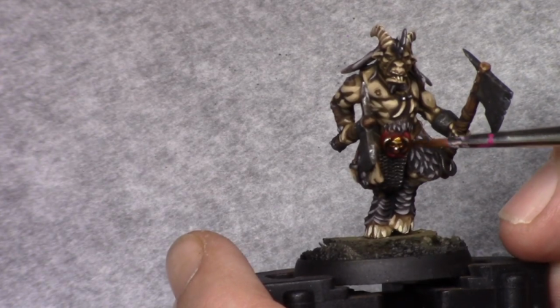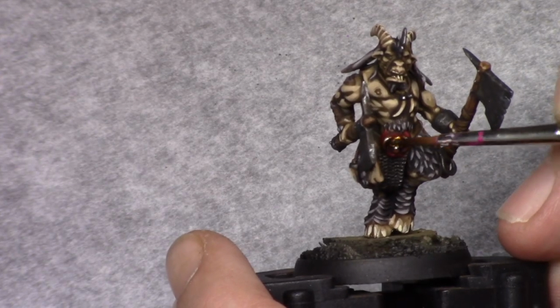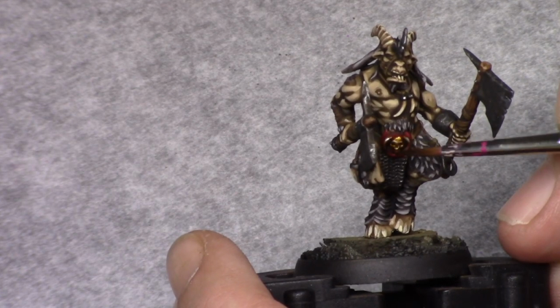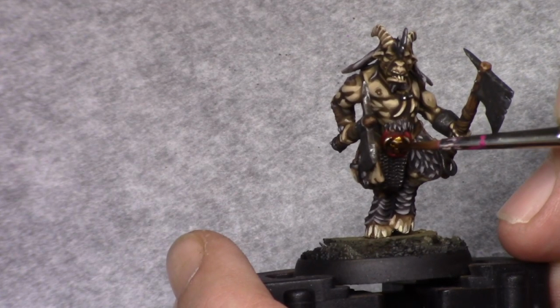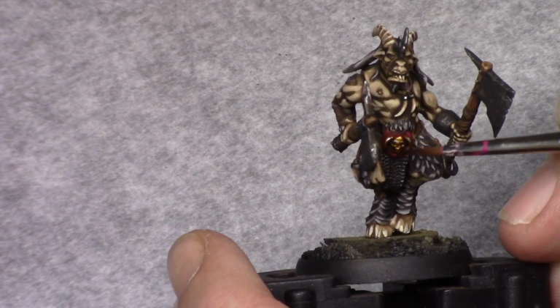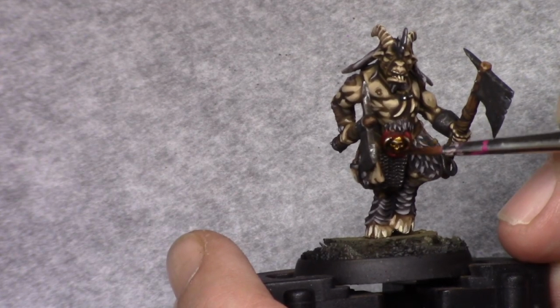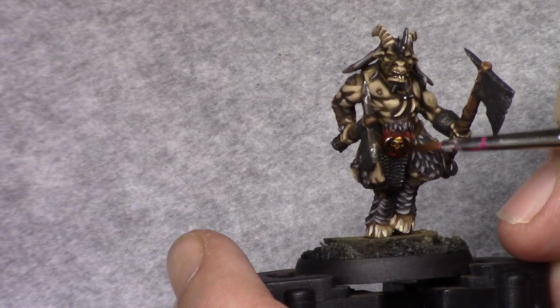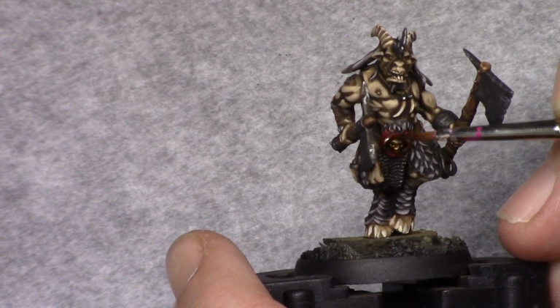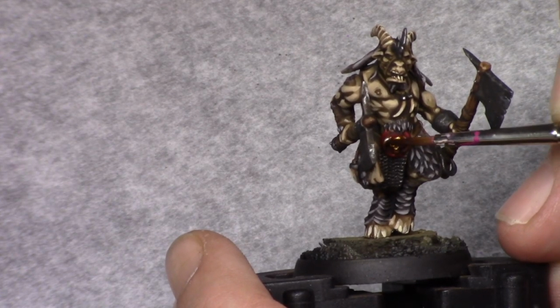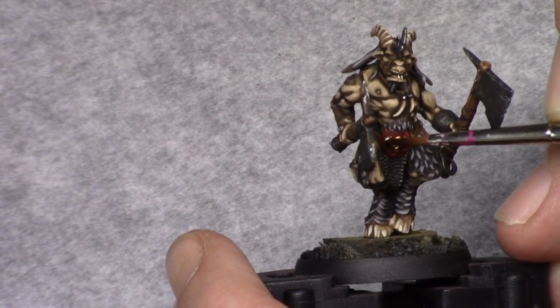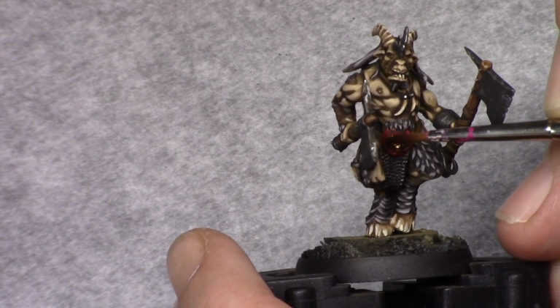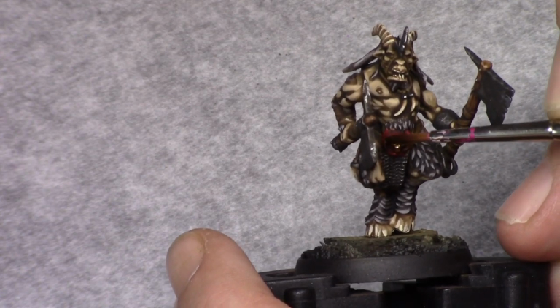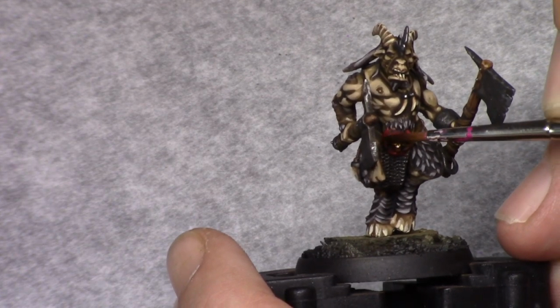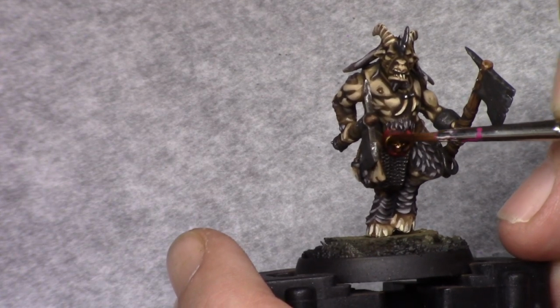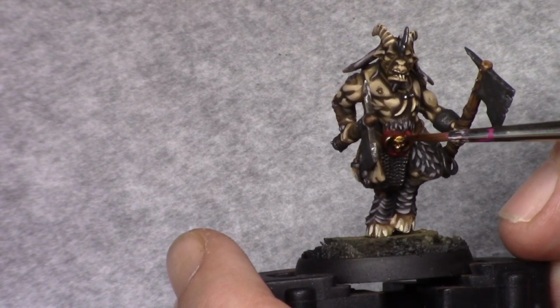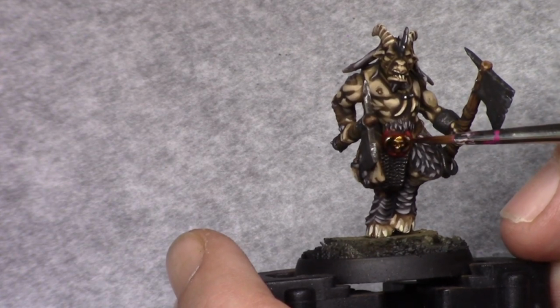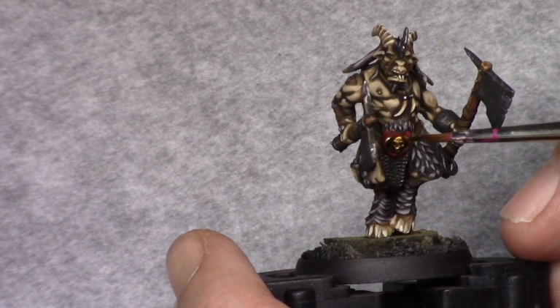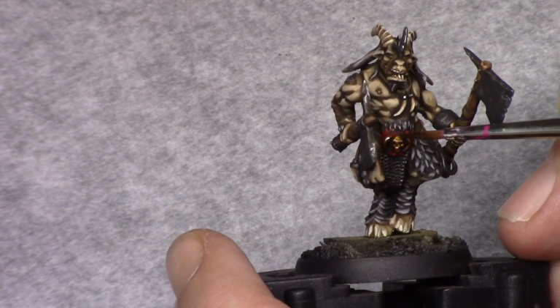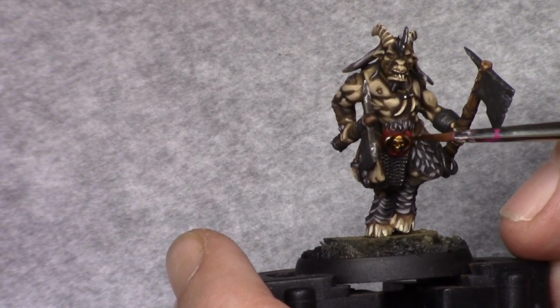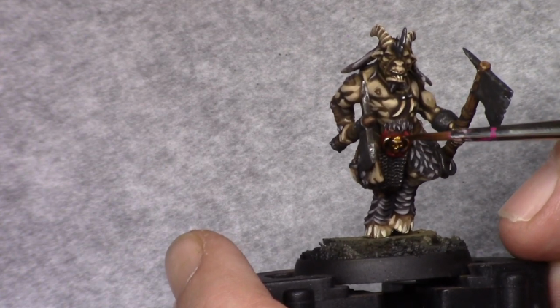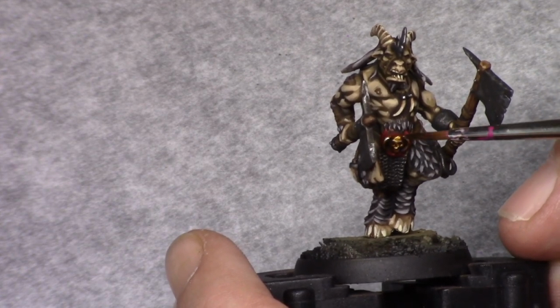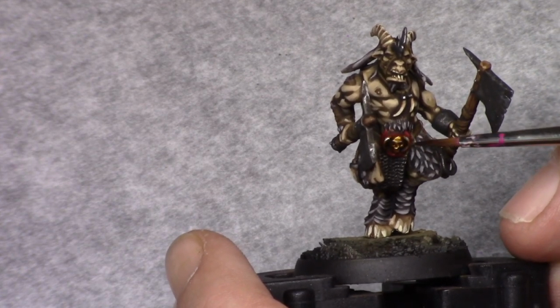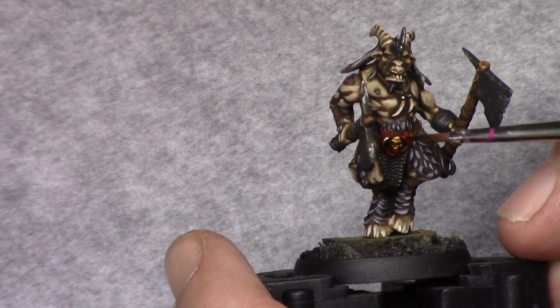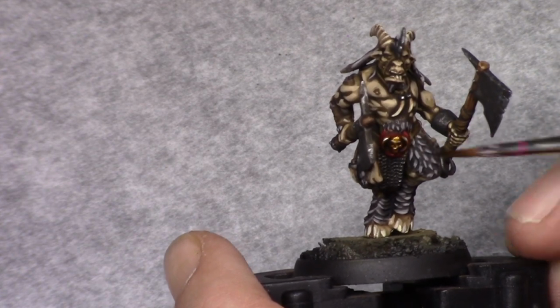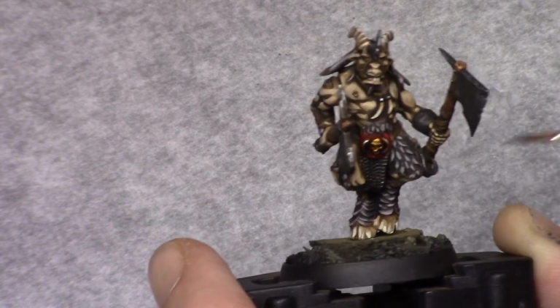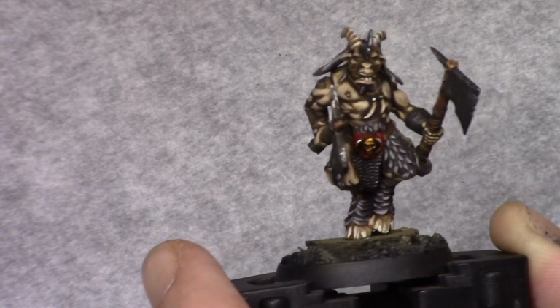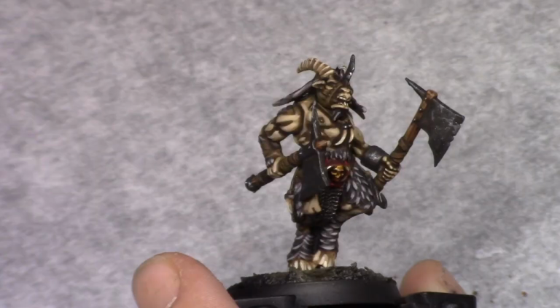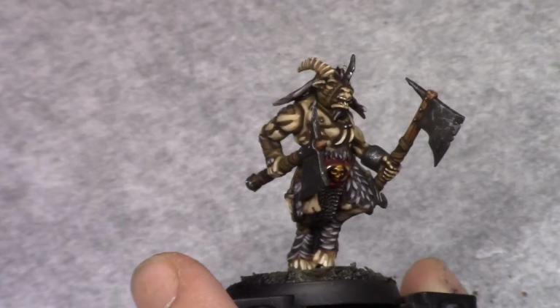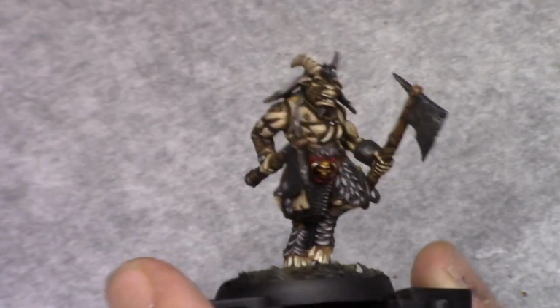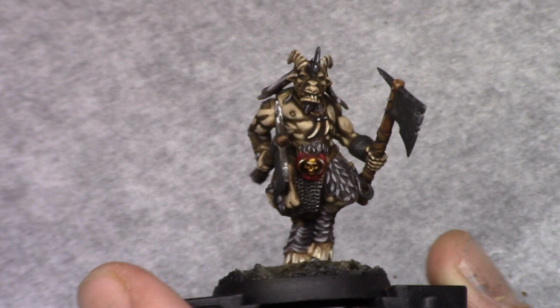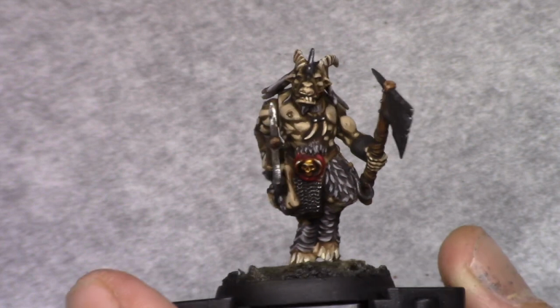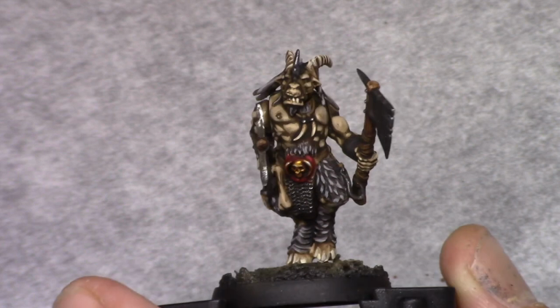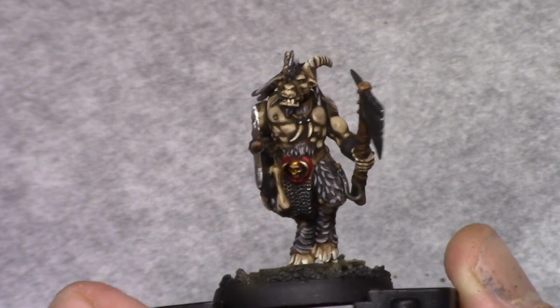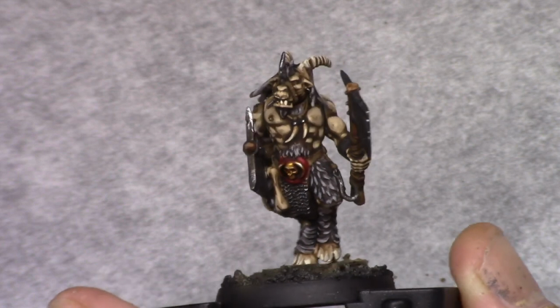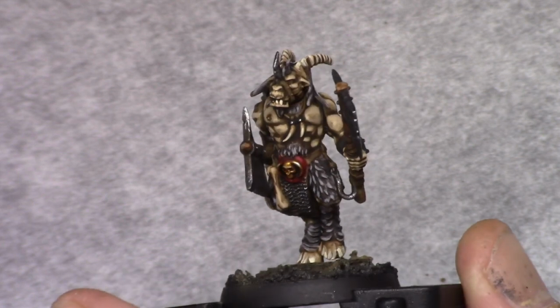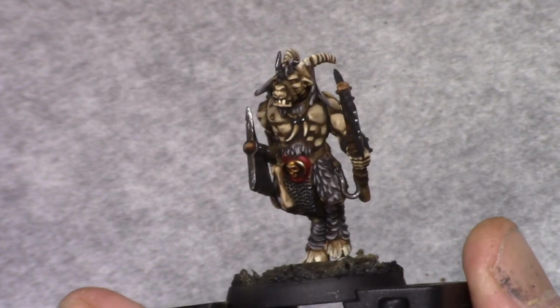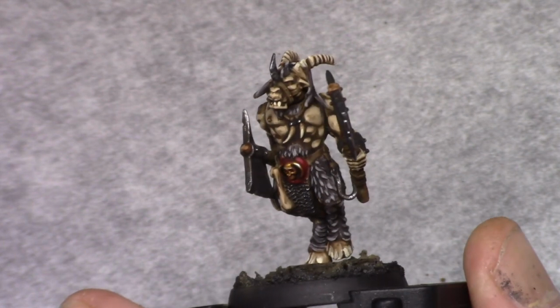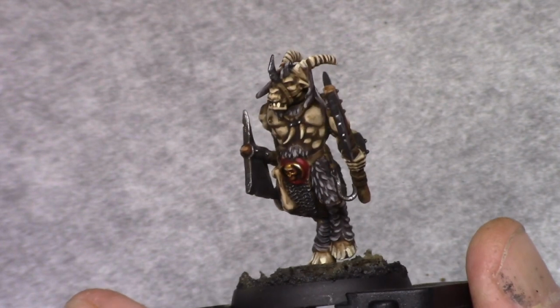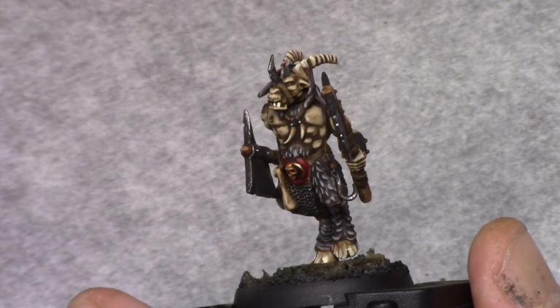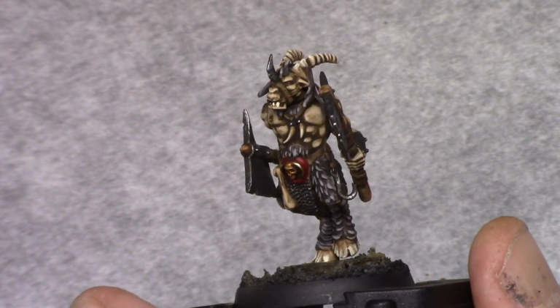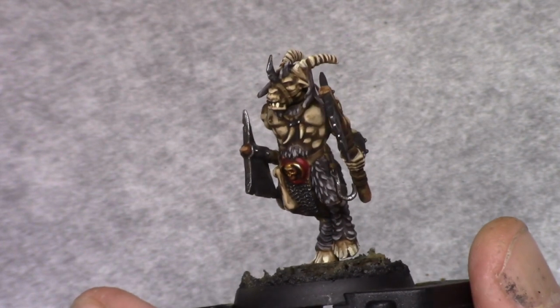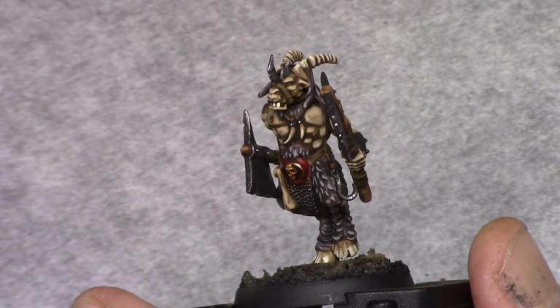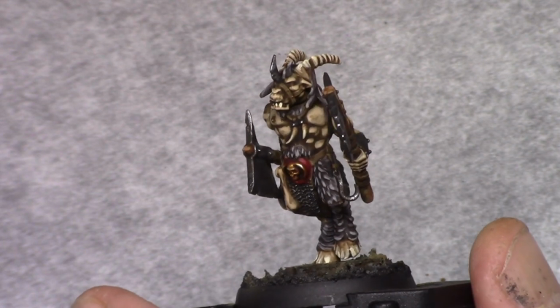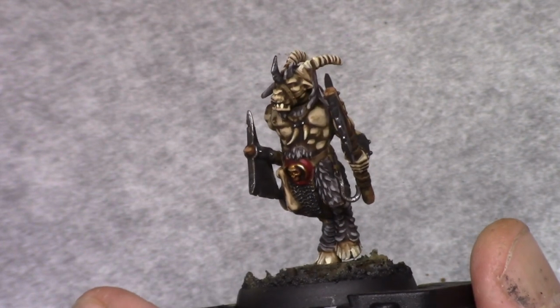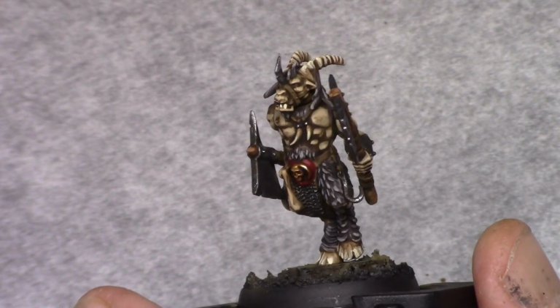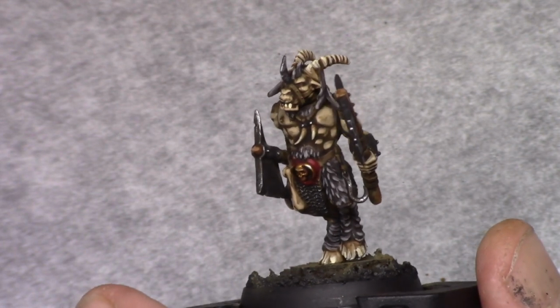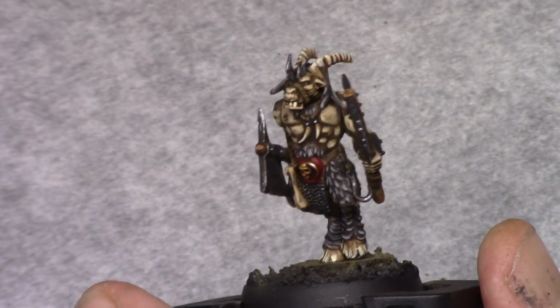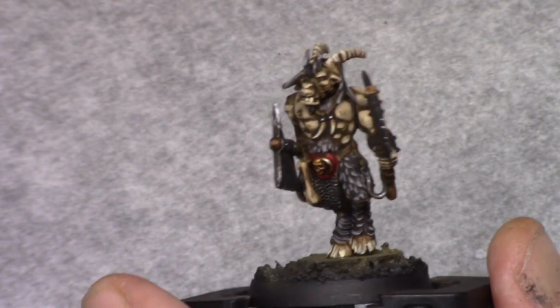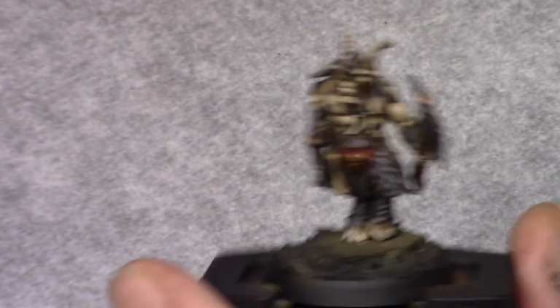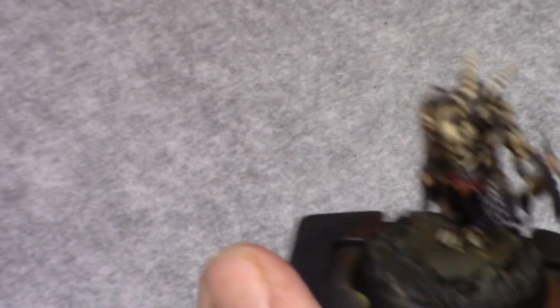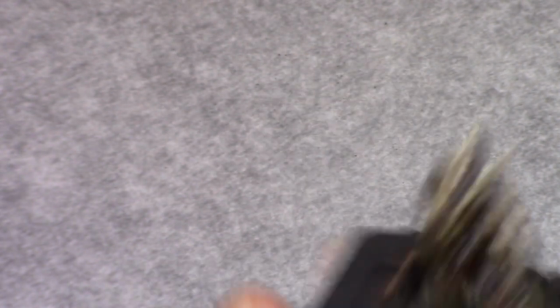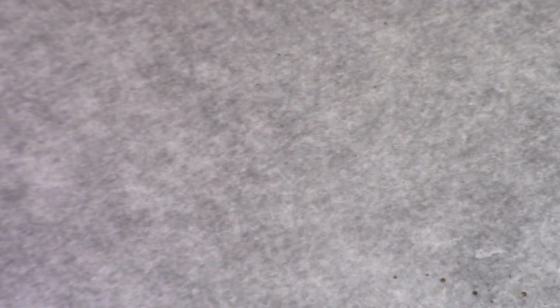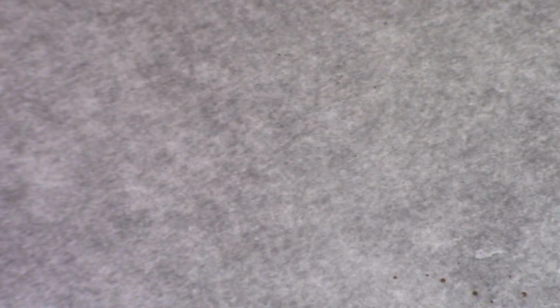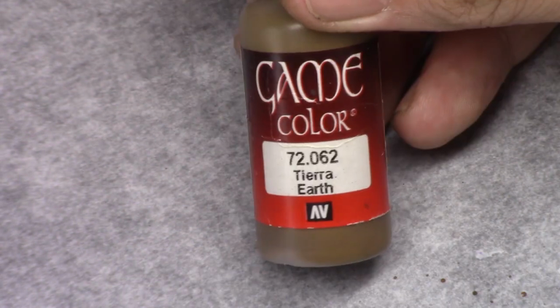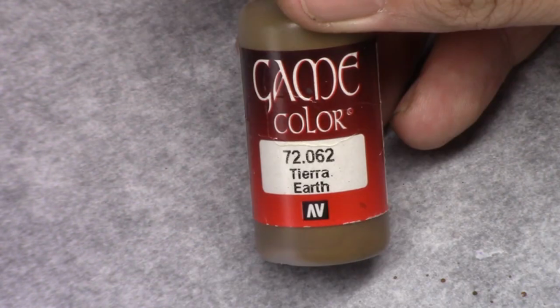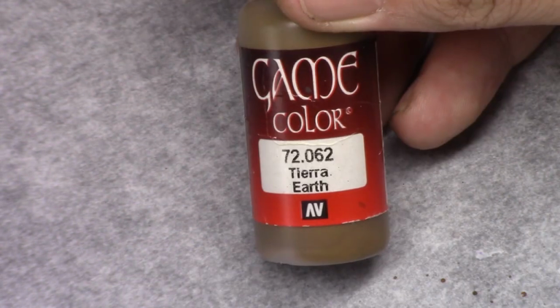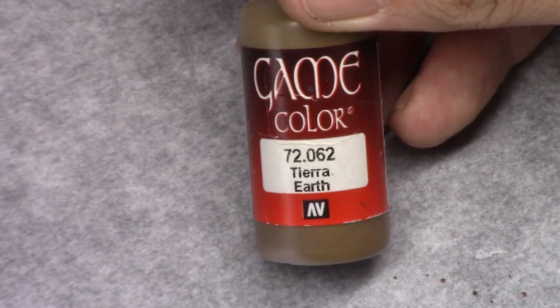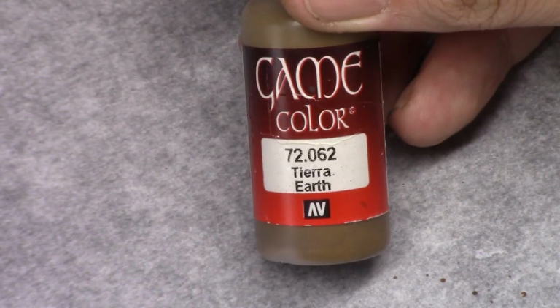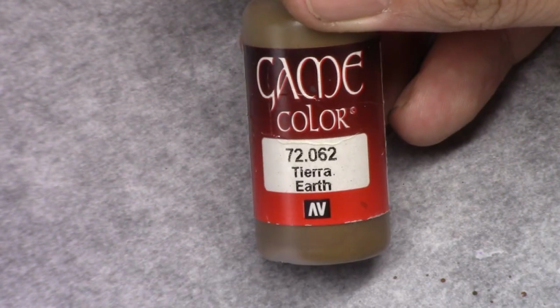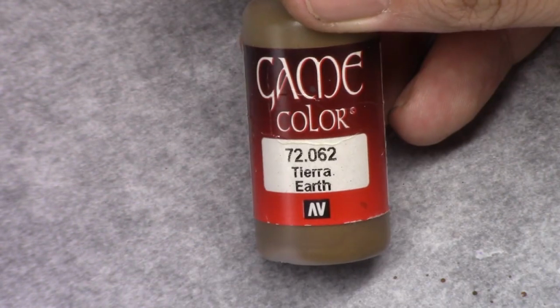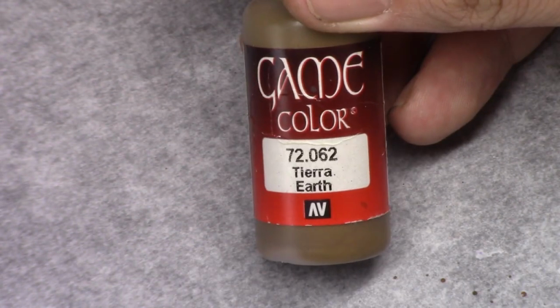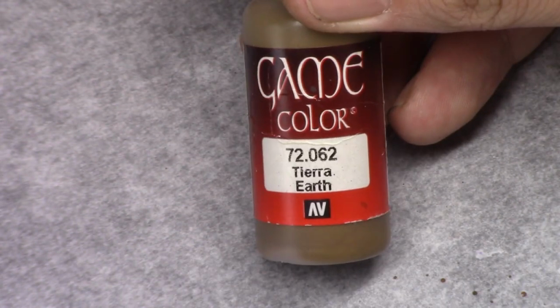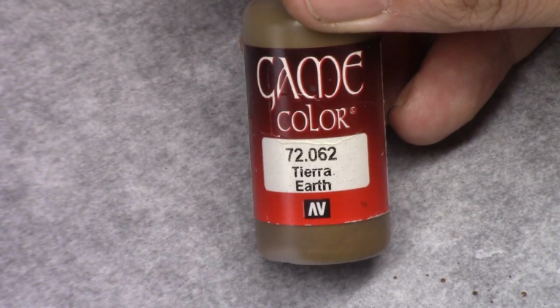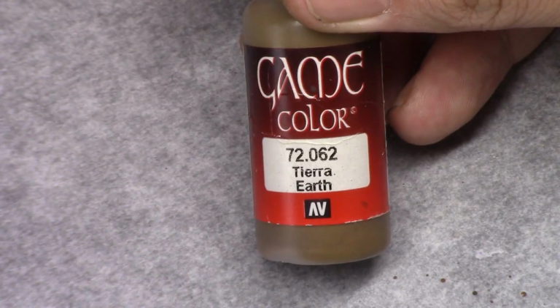Next, using Seraphim Sepia I washed the gold part. This color helps to tie the silver back to a more gold-like color.